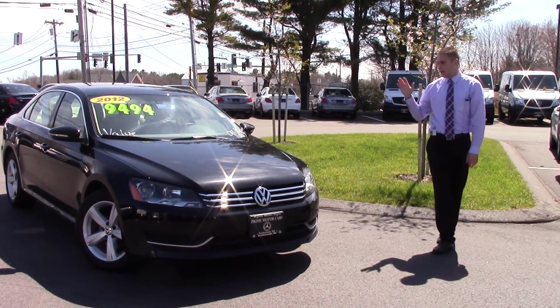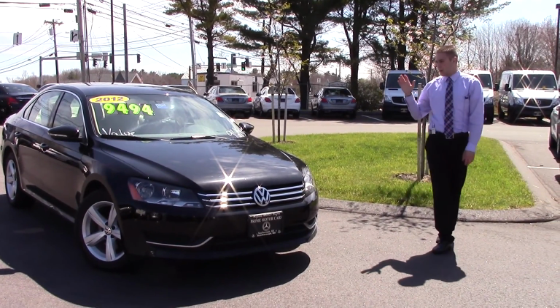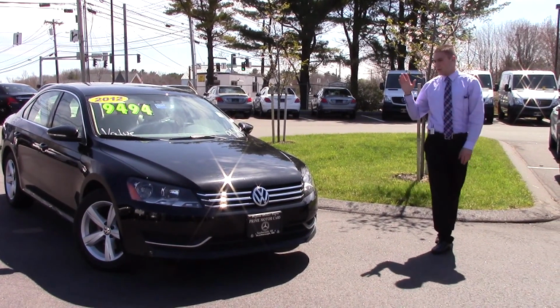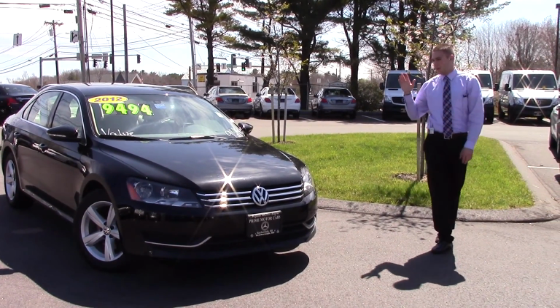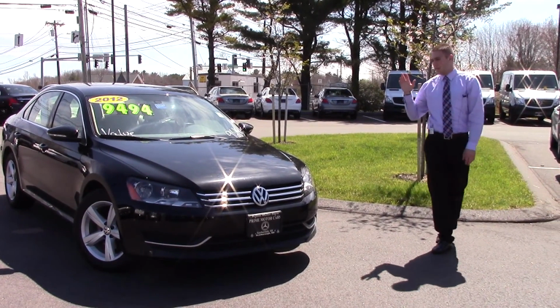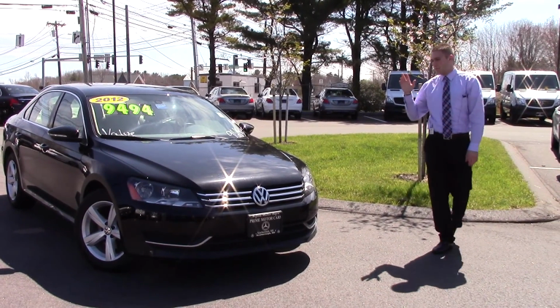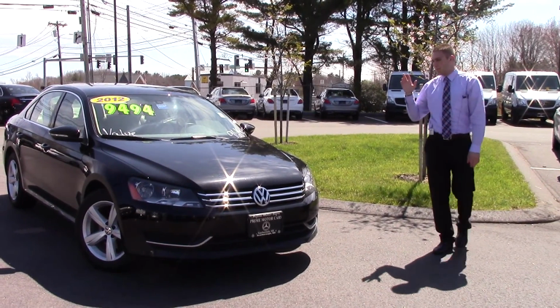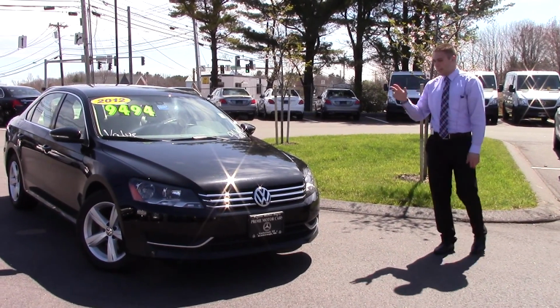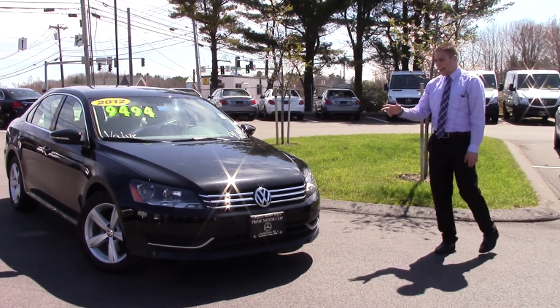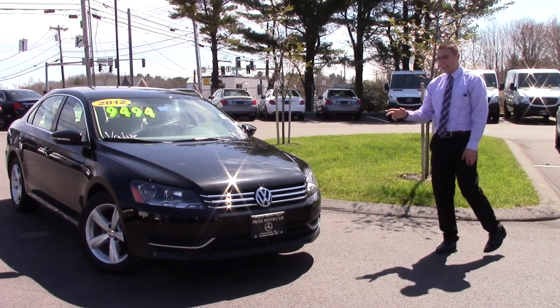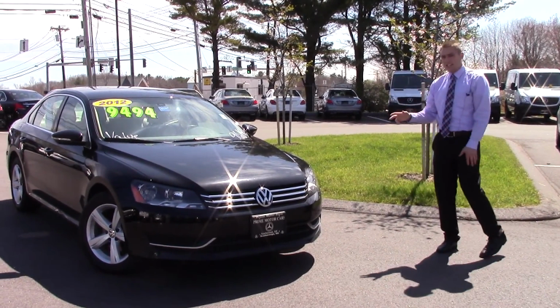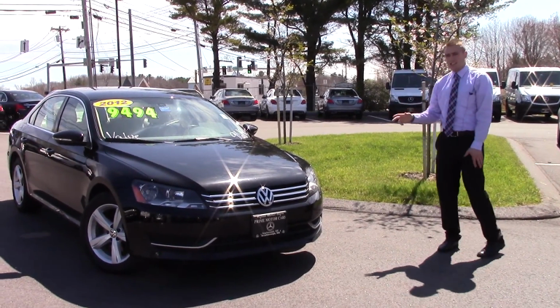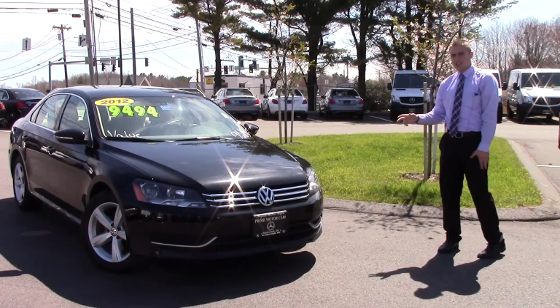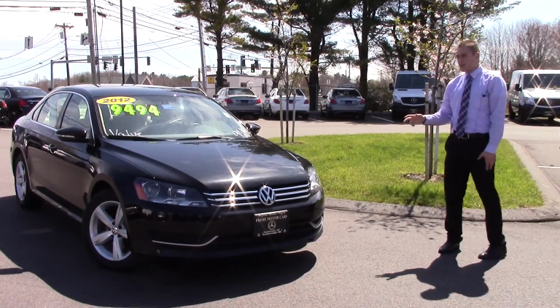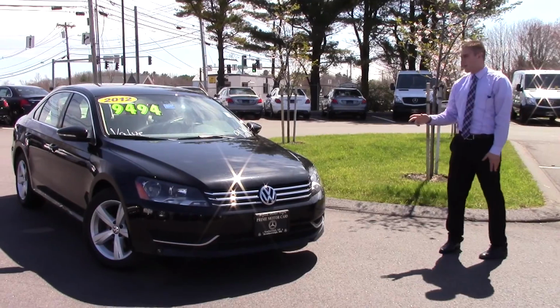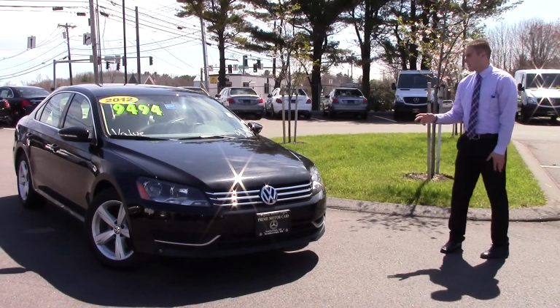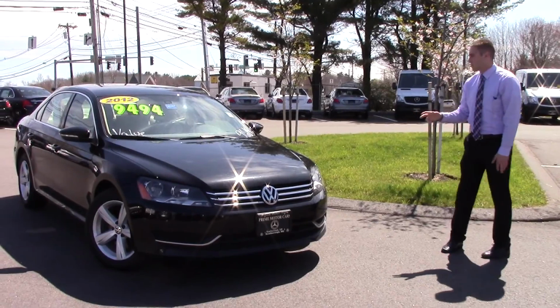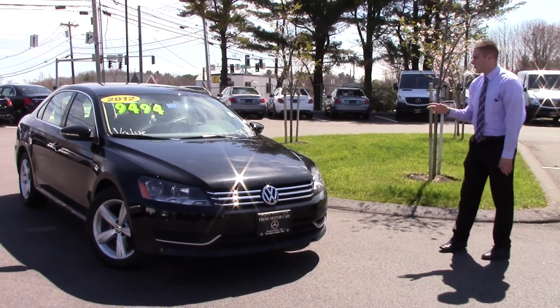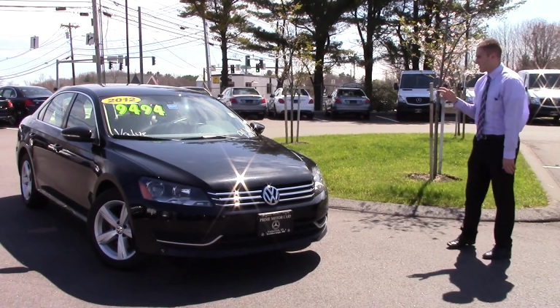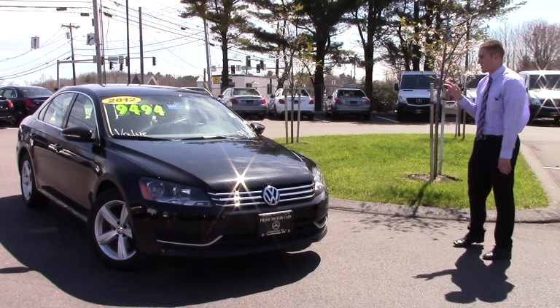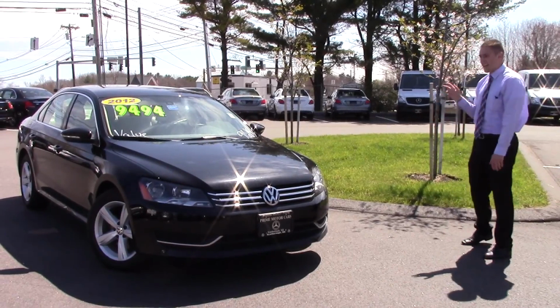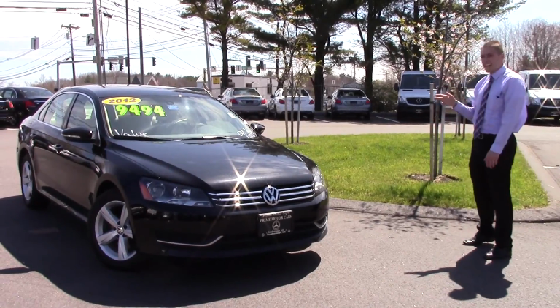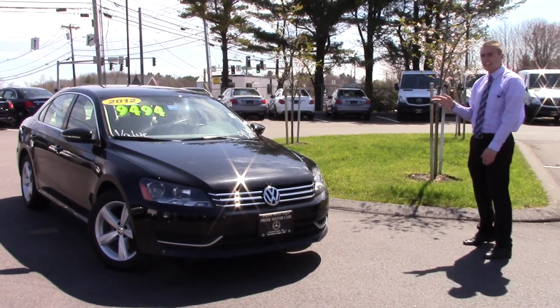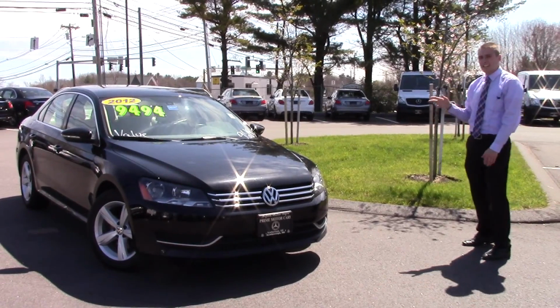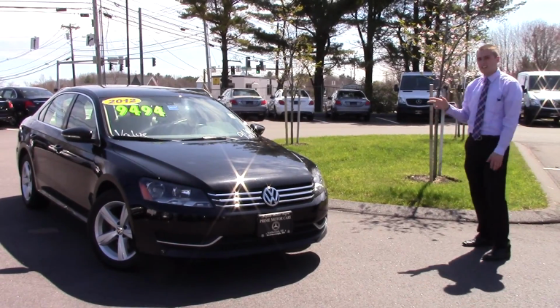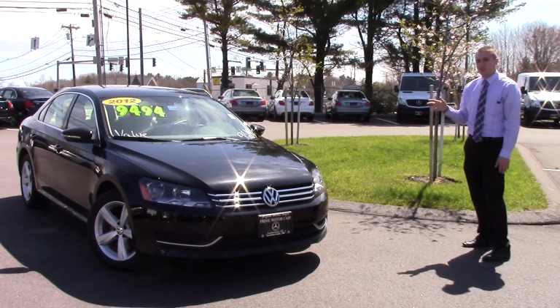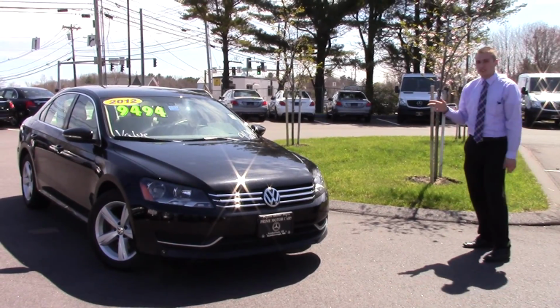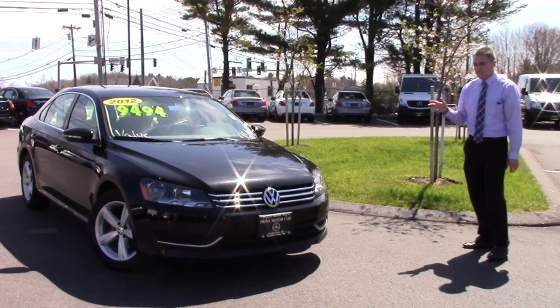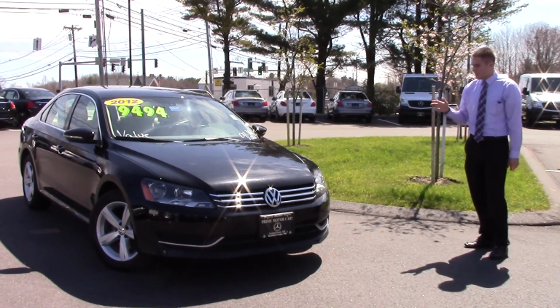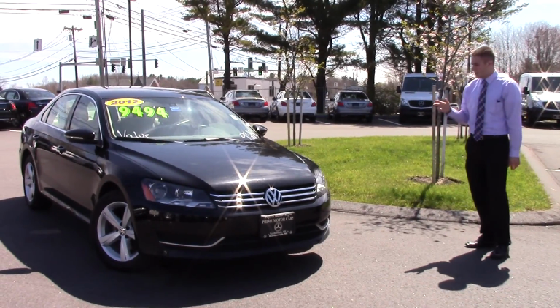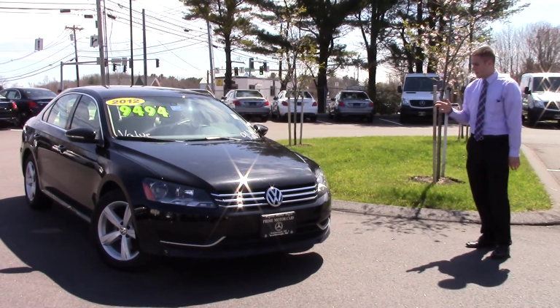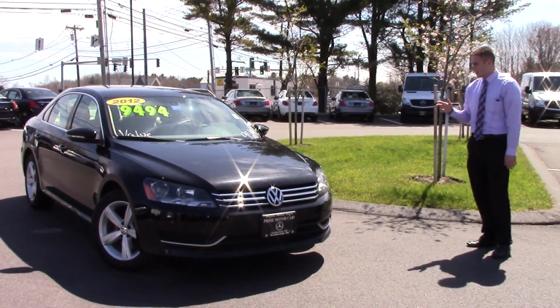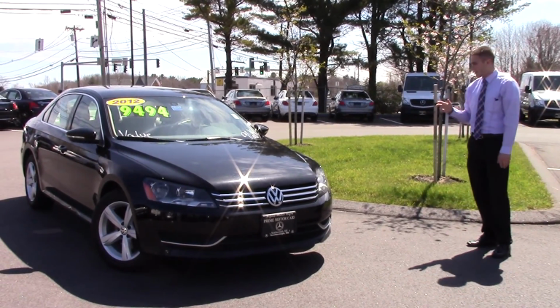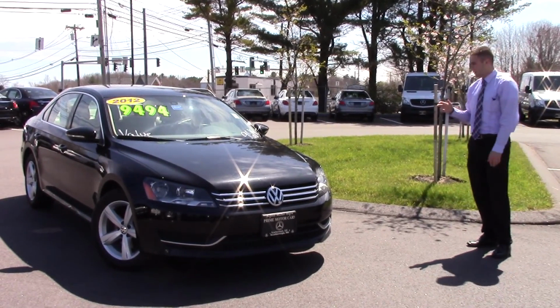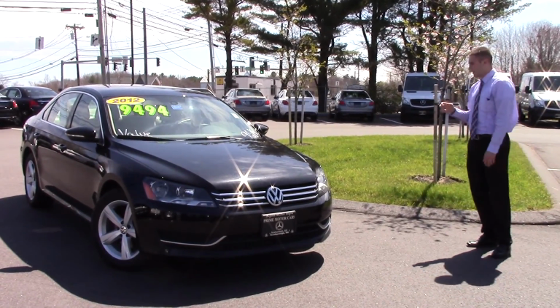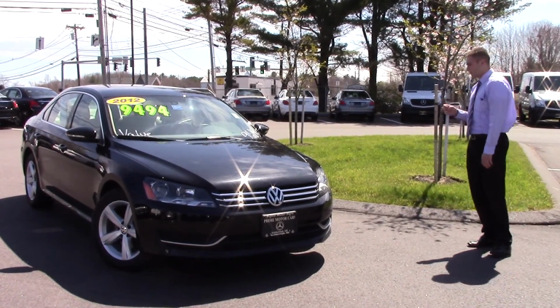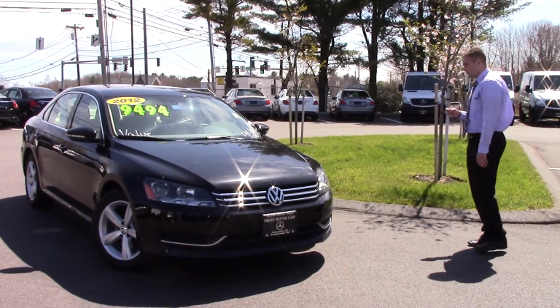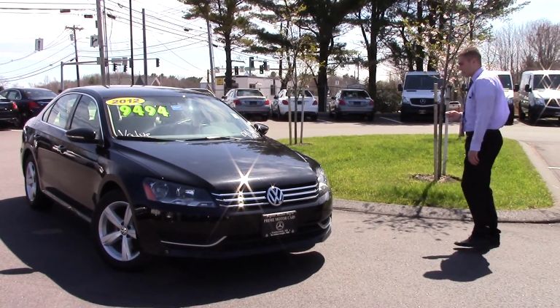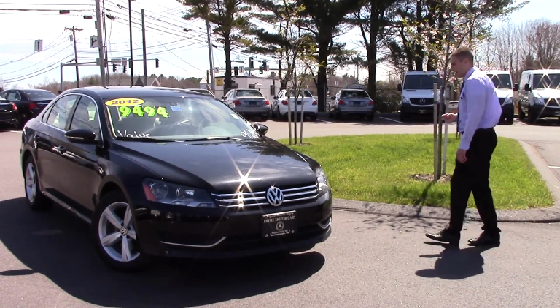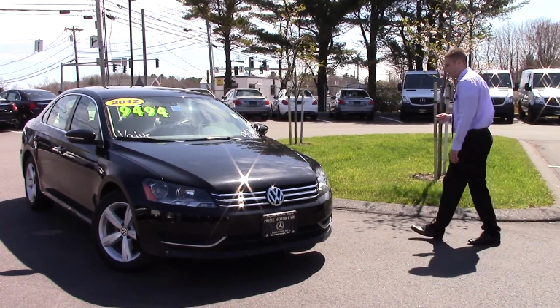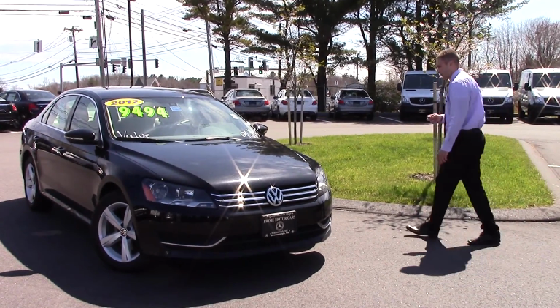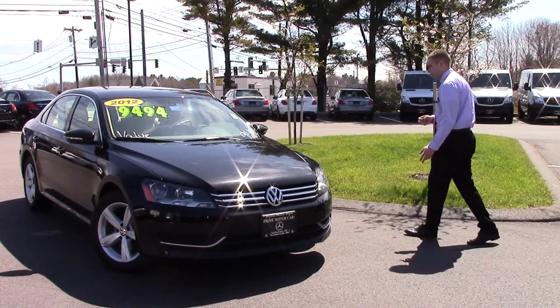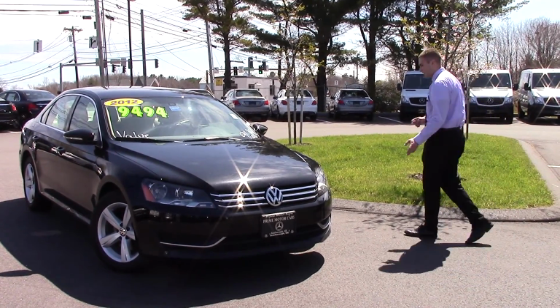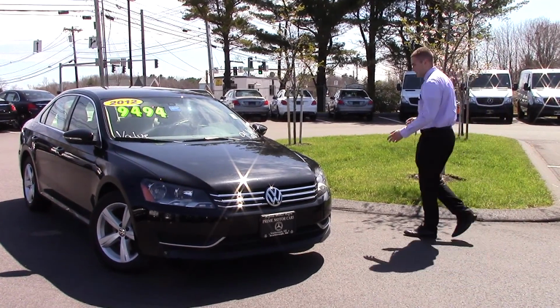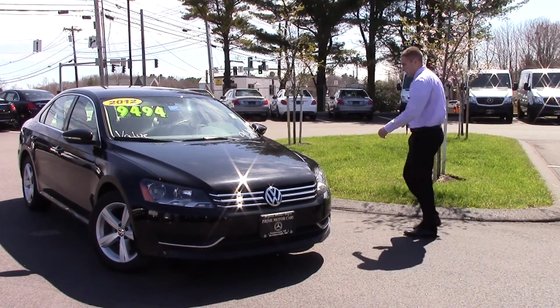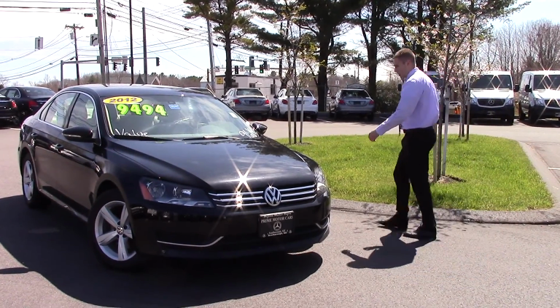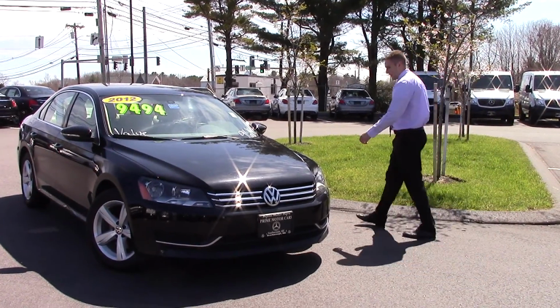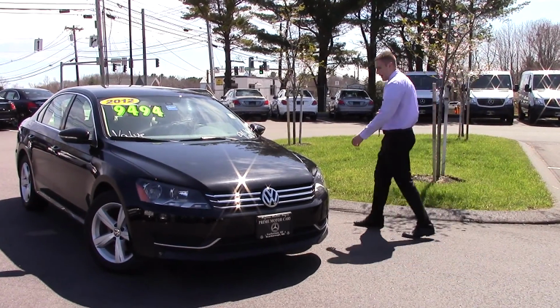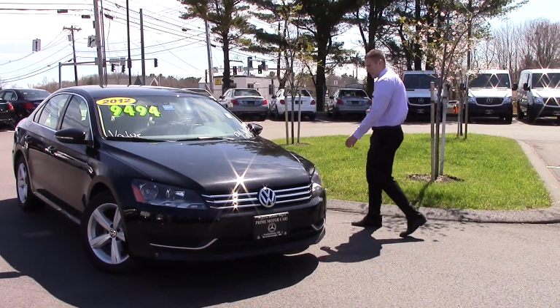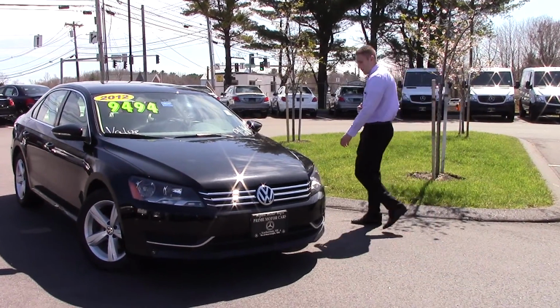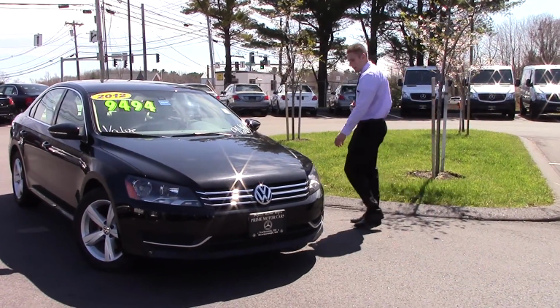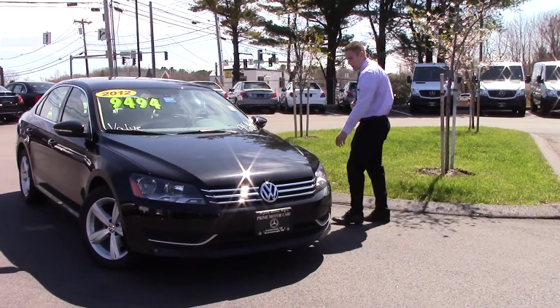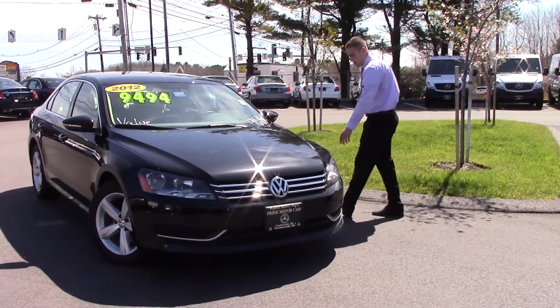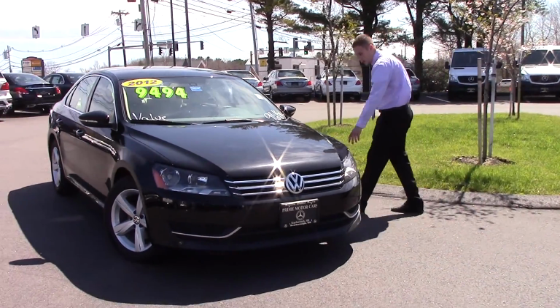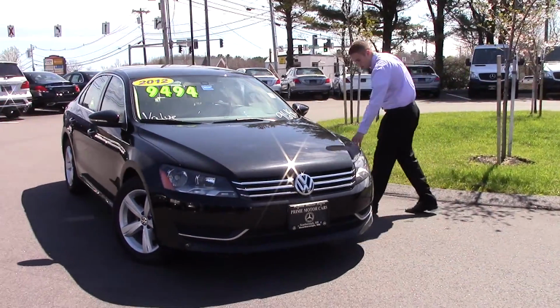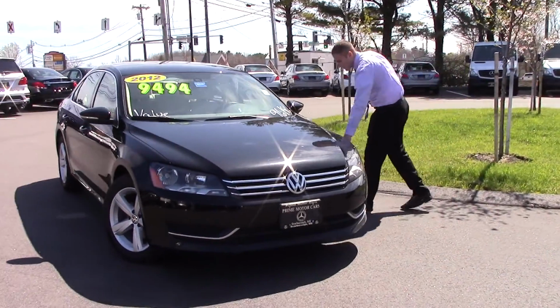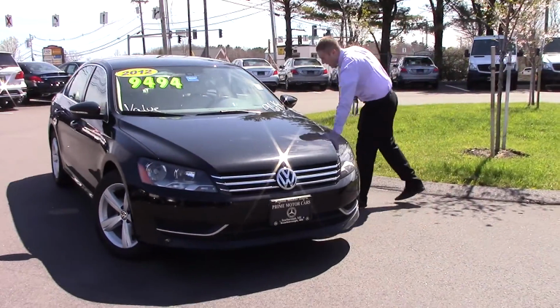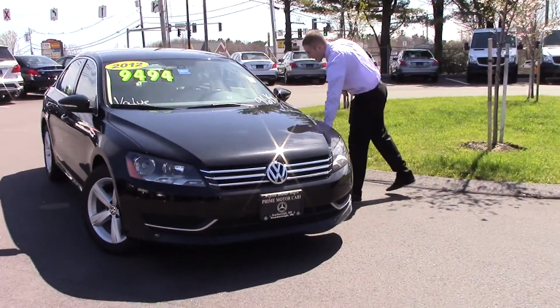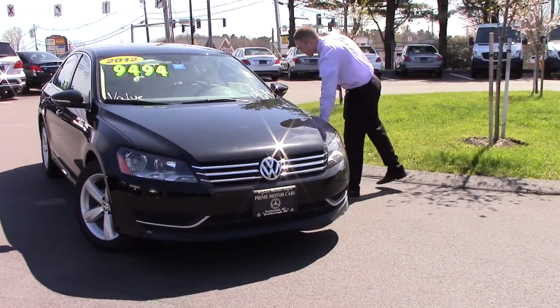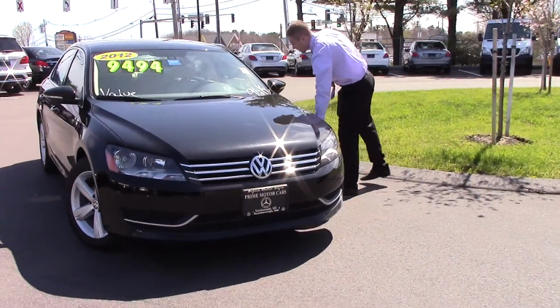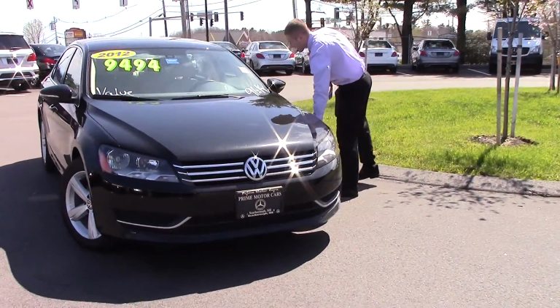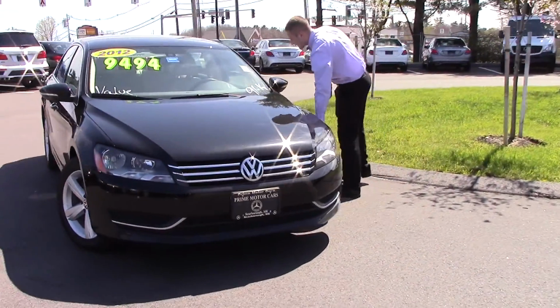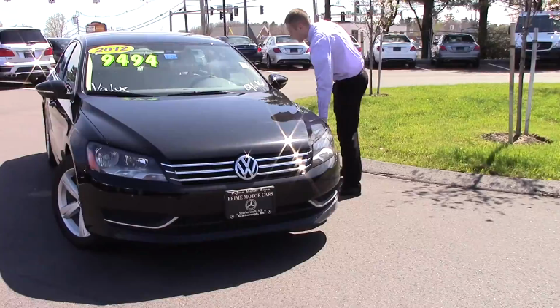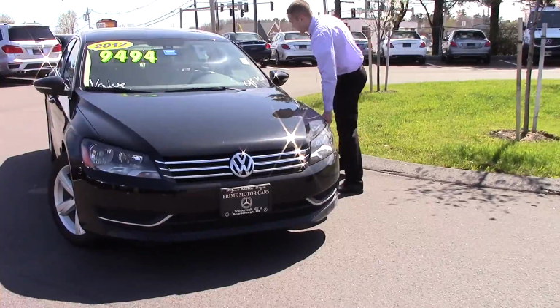We do have a black exterior with a tan leather interior. Come on, take a look at it. We have new tires on it too.